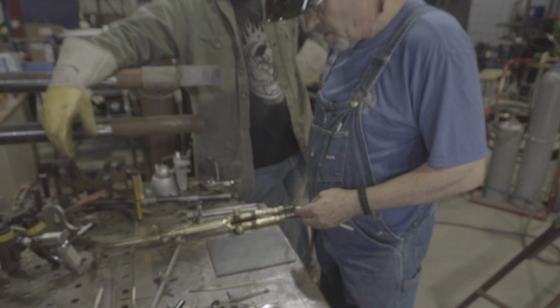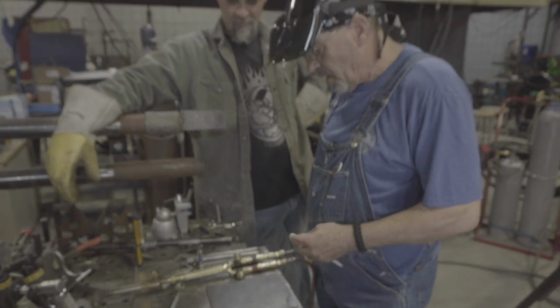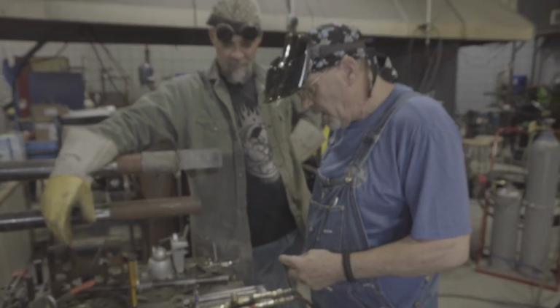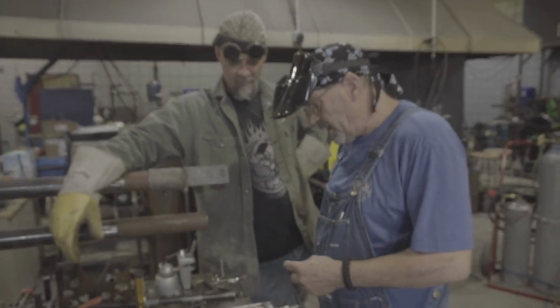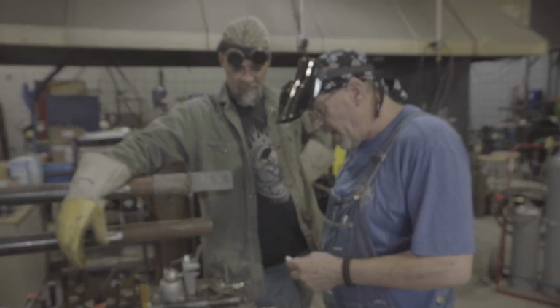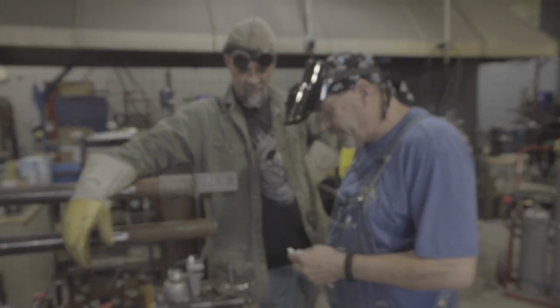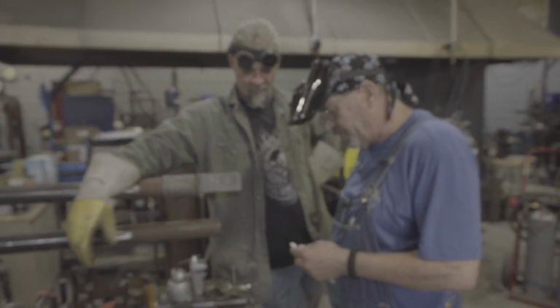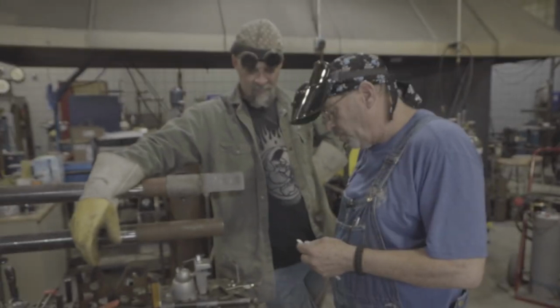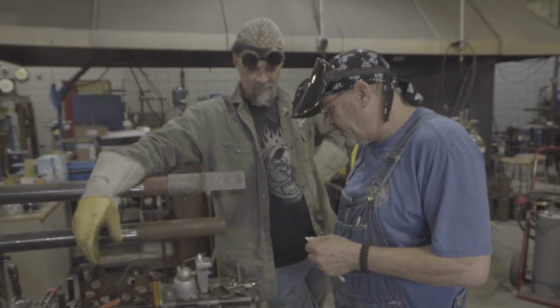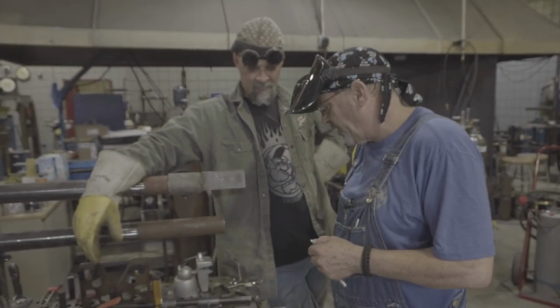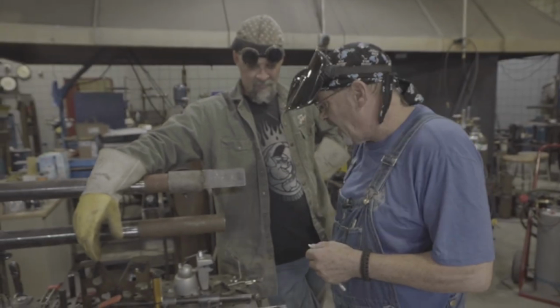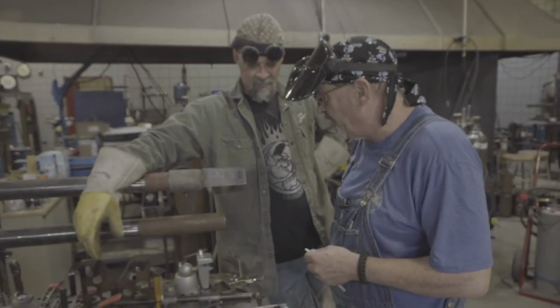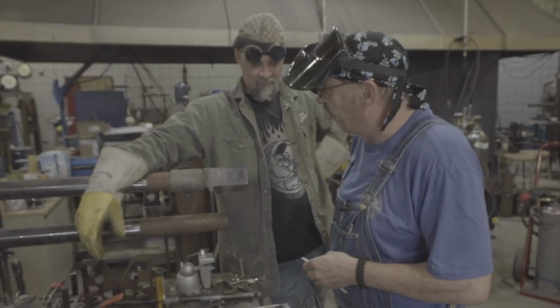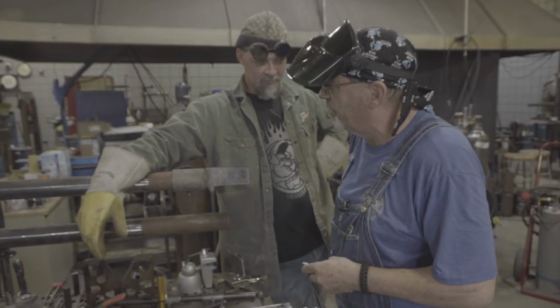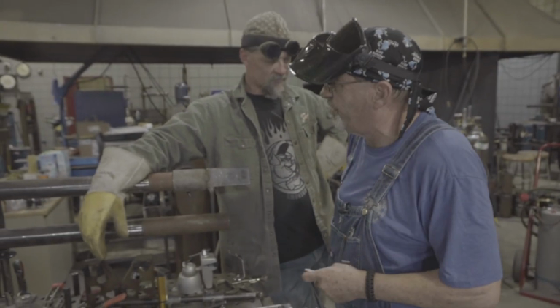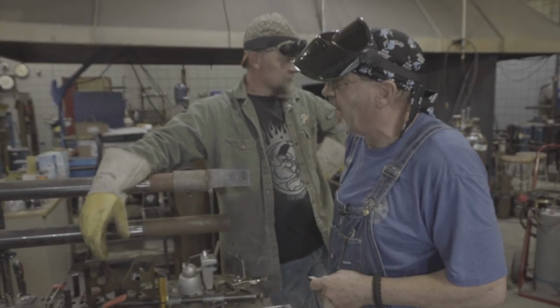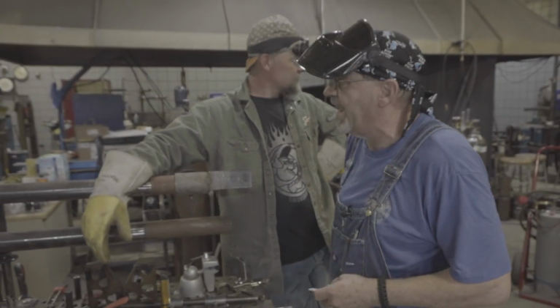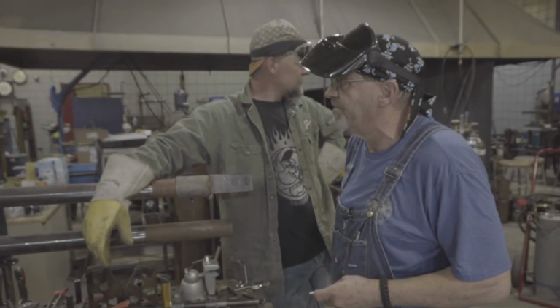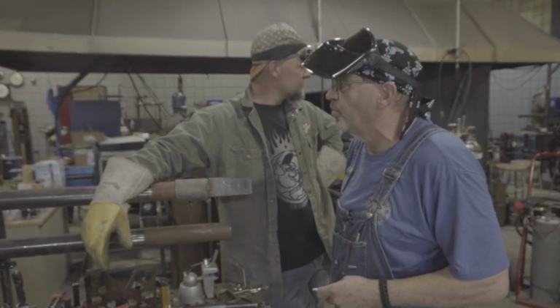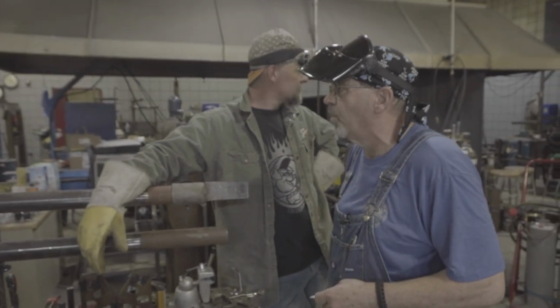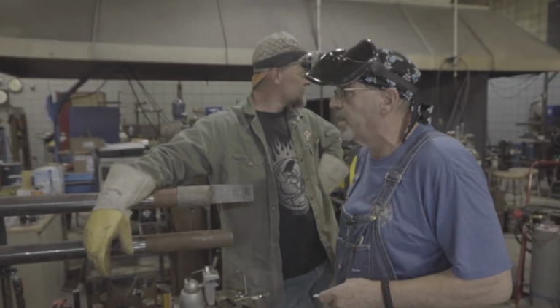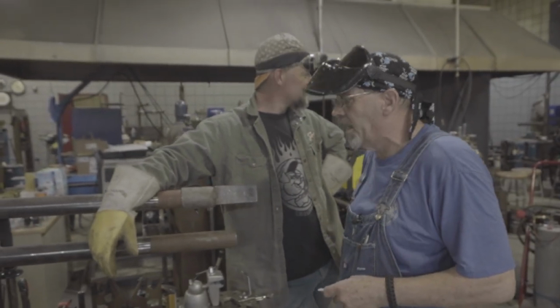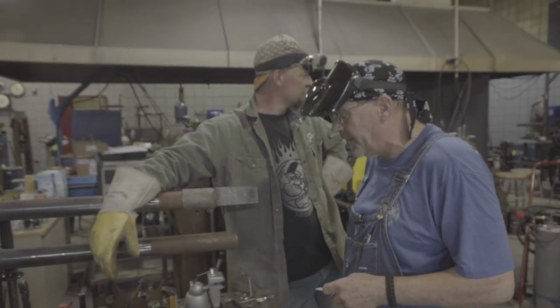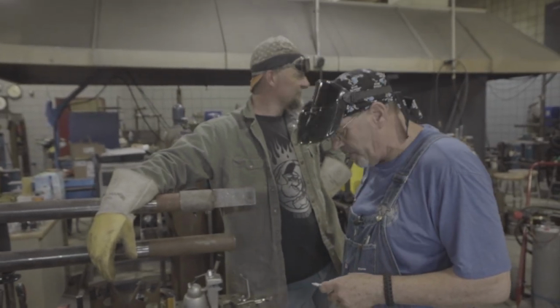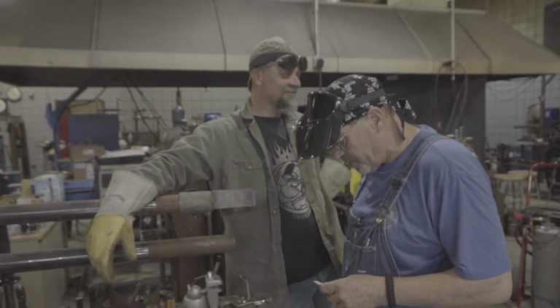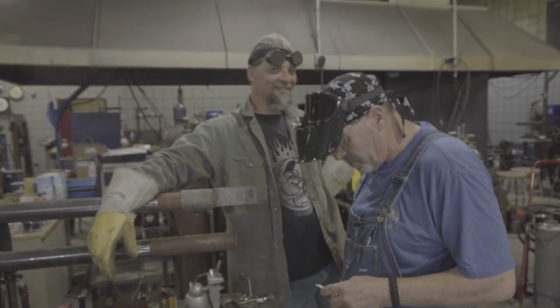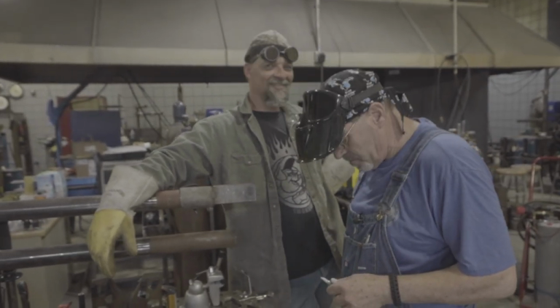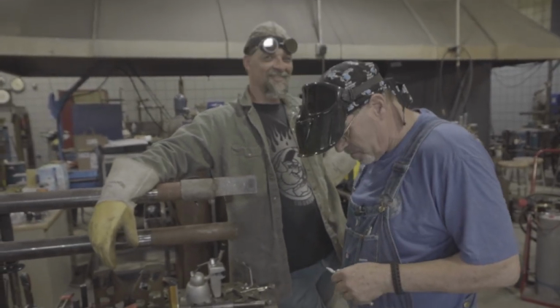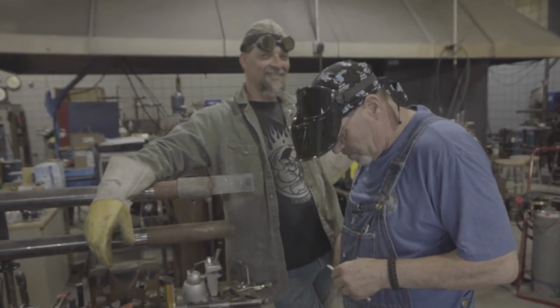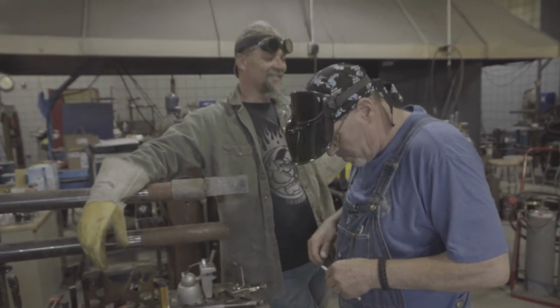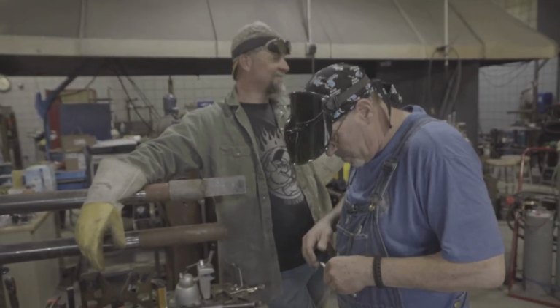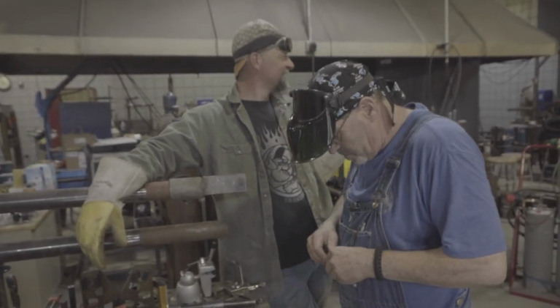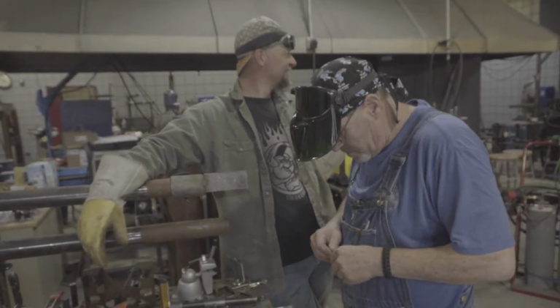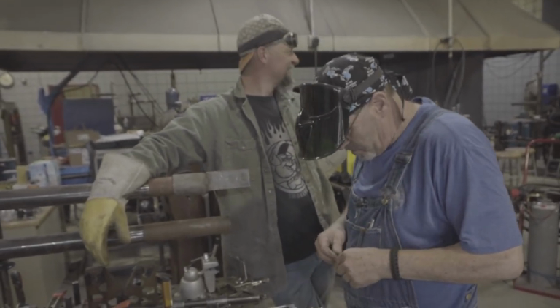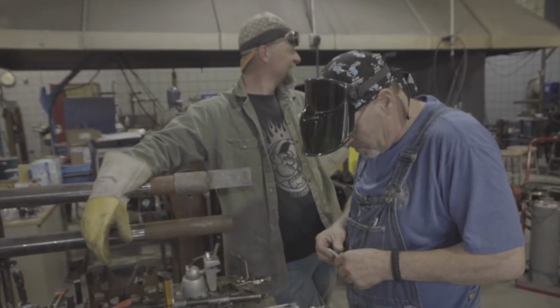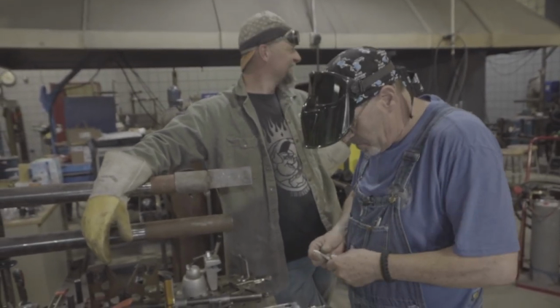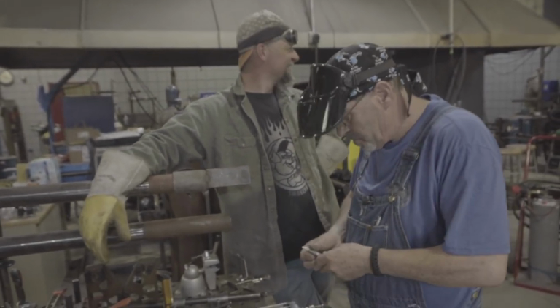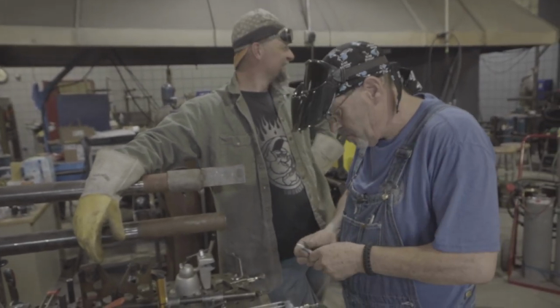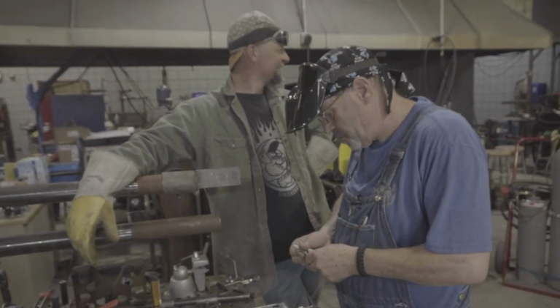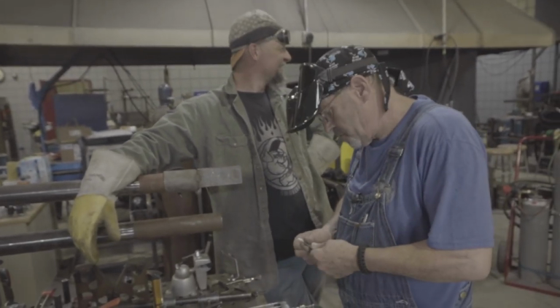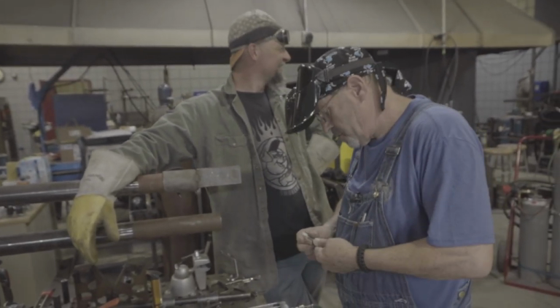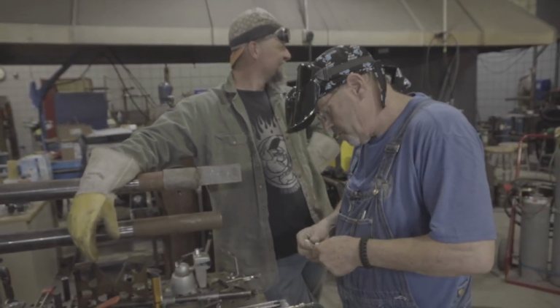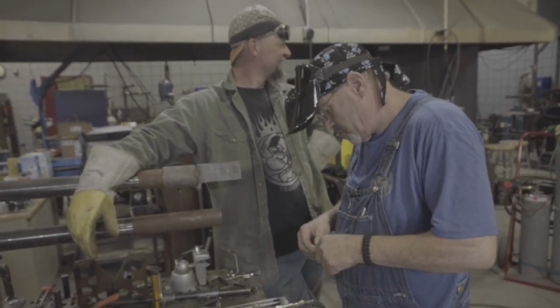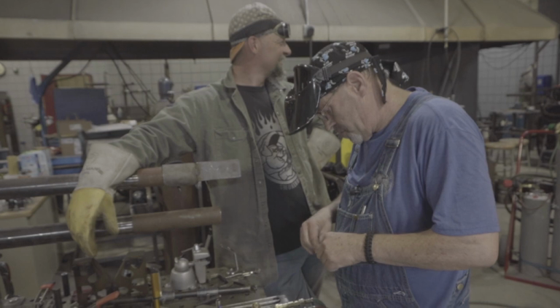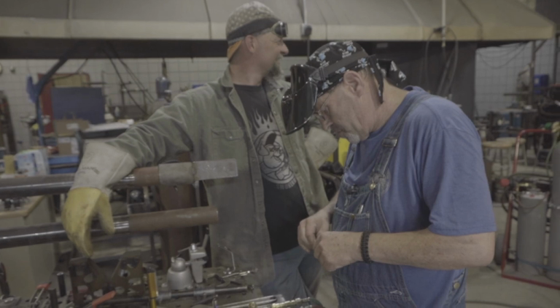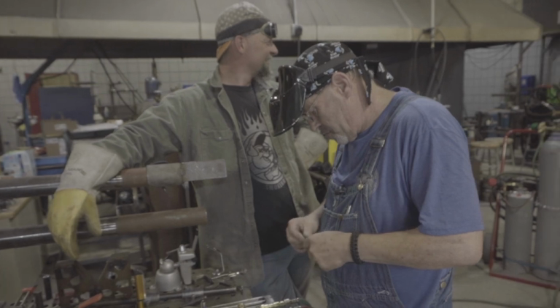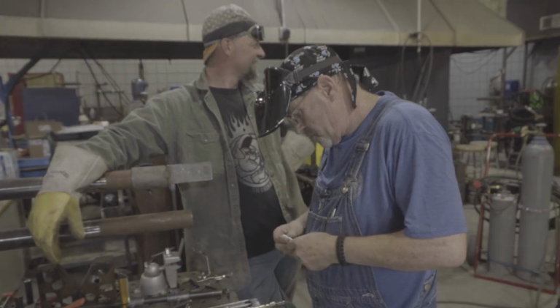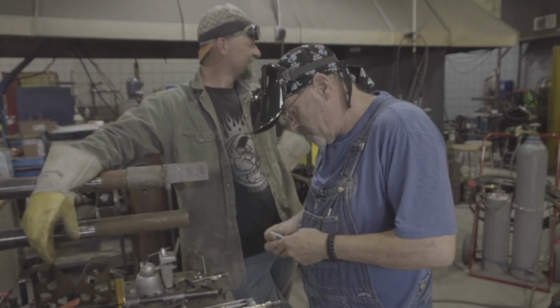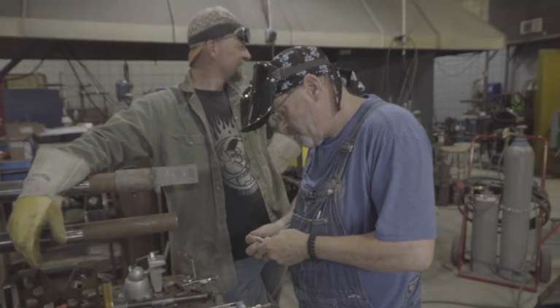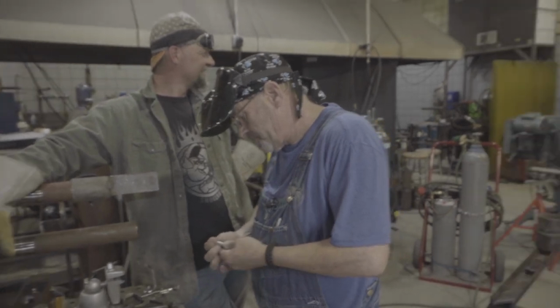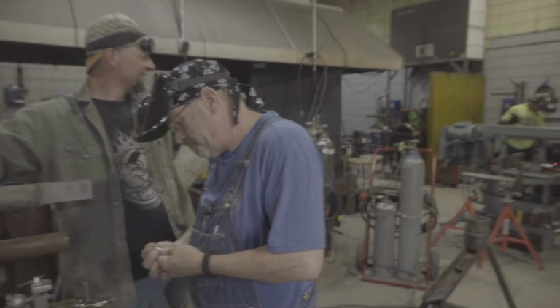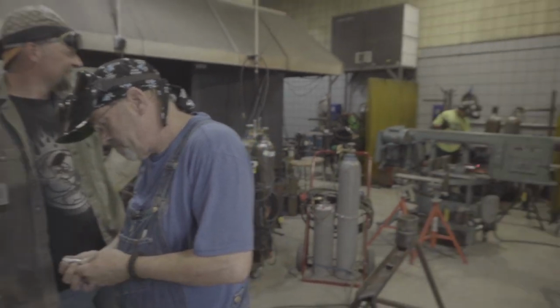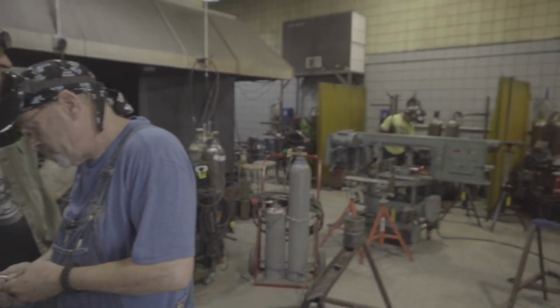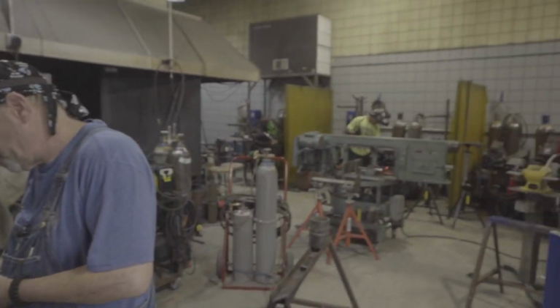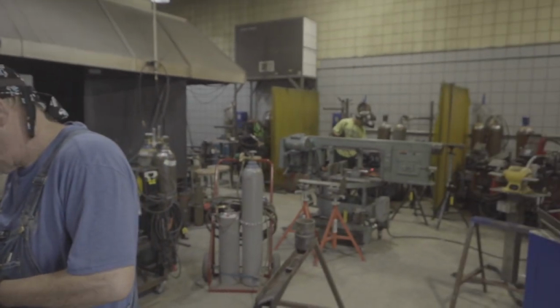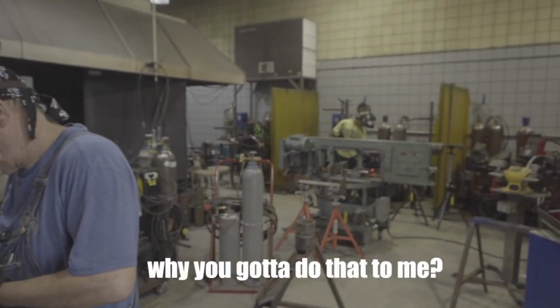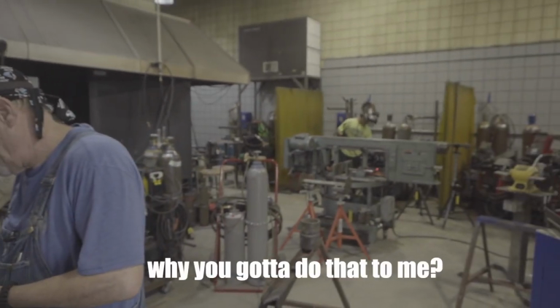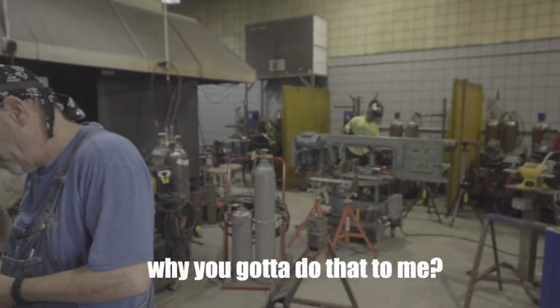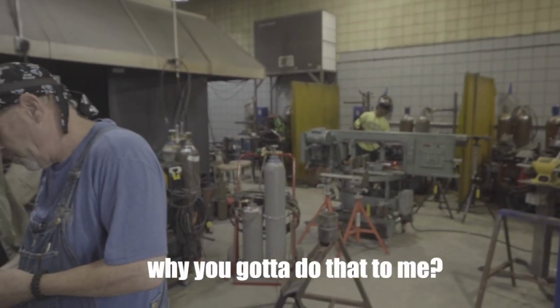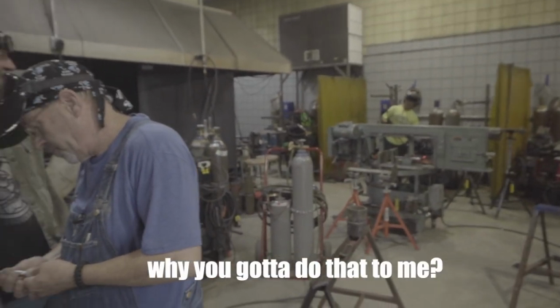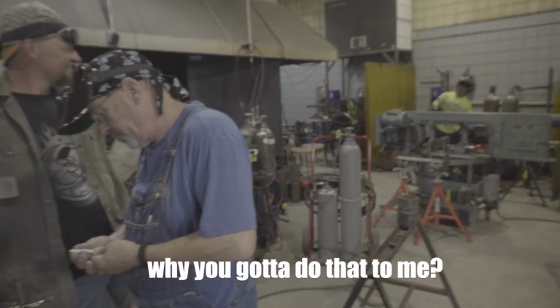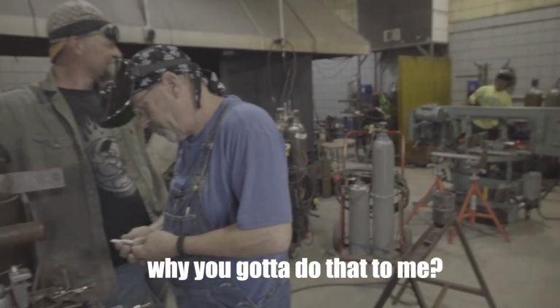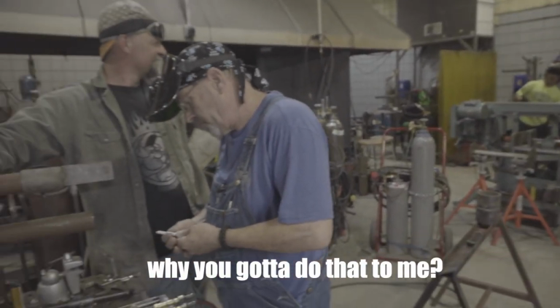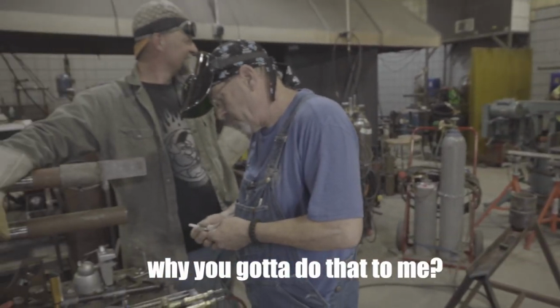Hey Axel, what's half of 5 and 1.8? Half of 1.8. You gotta do that to me.